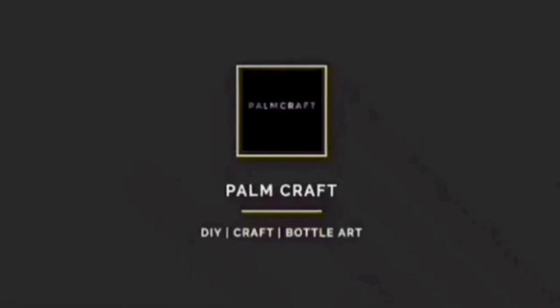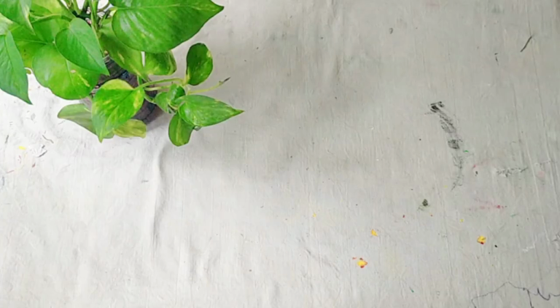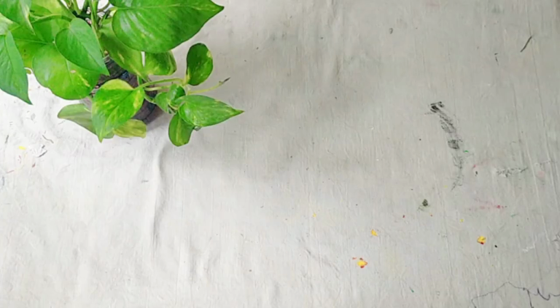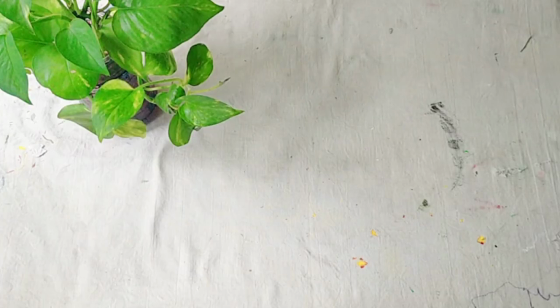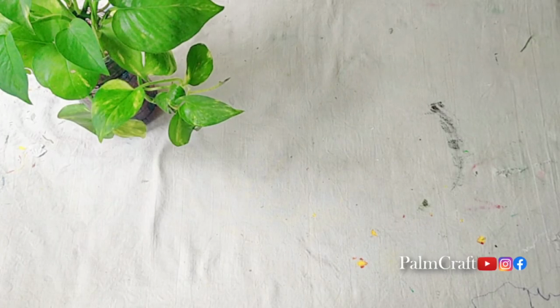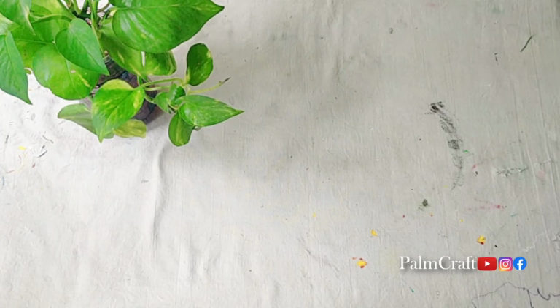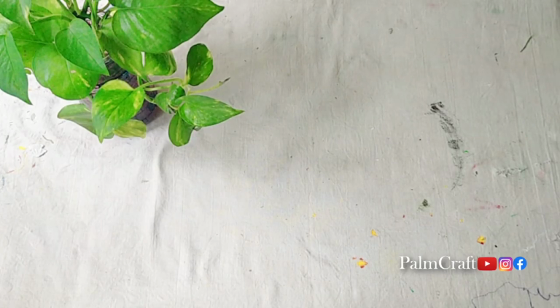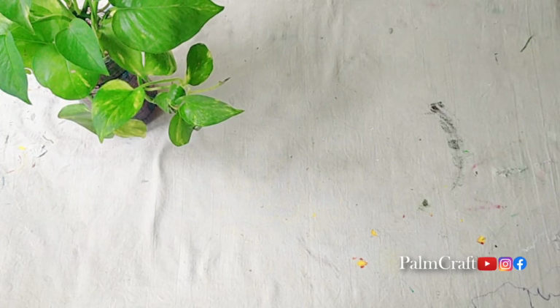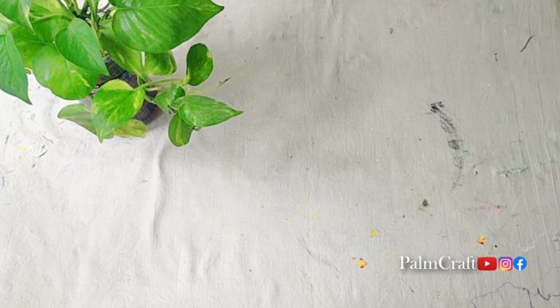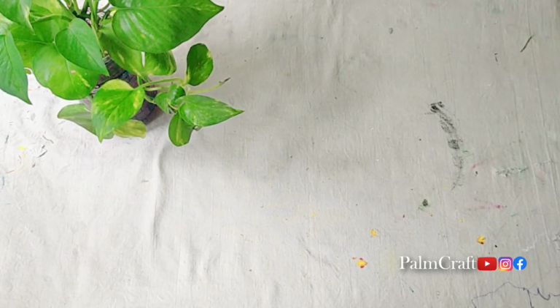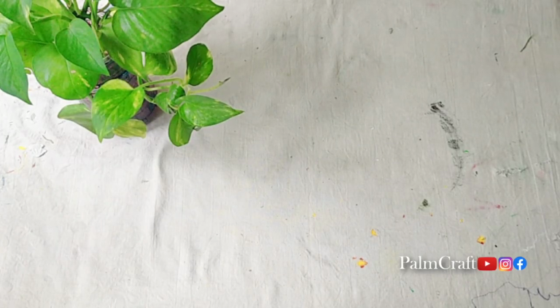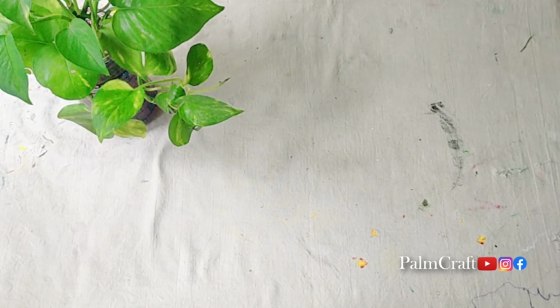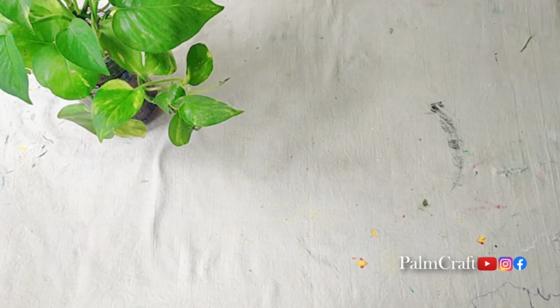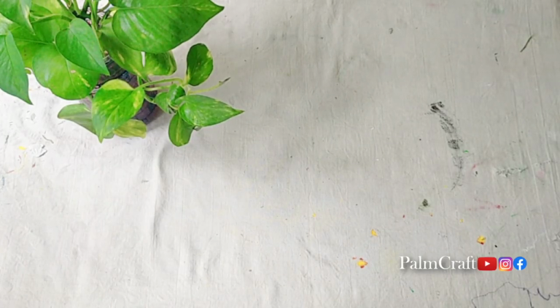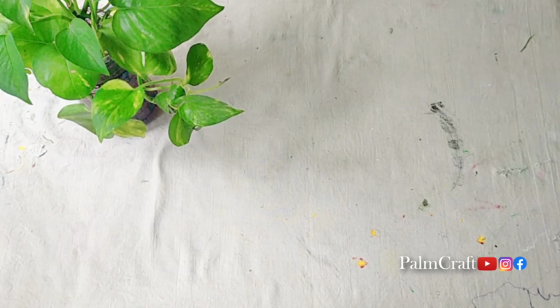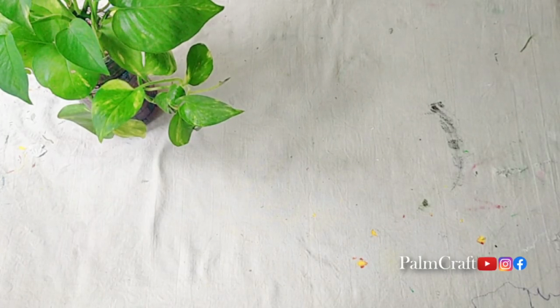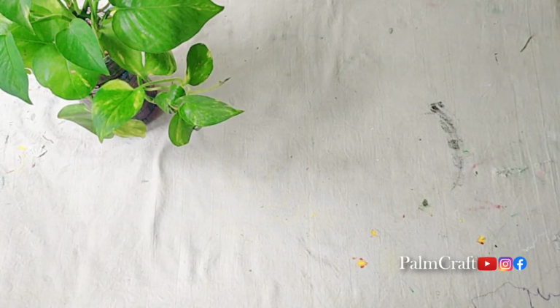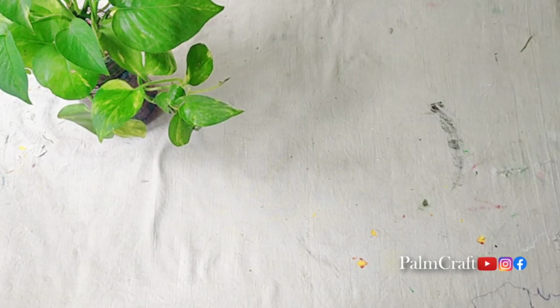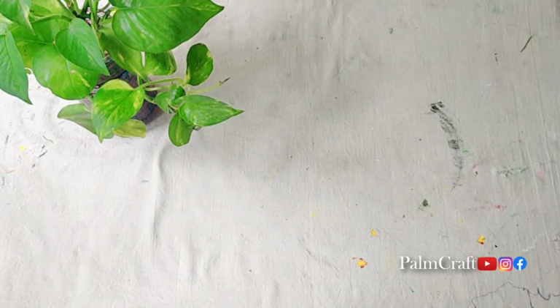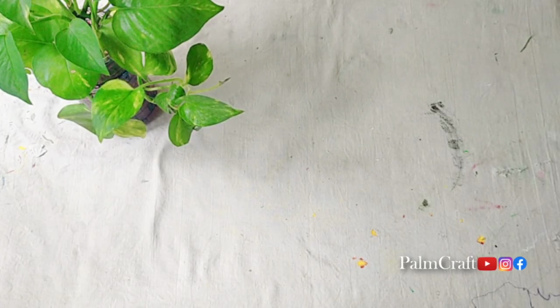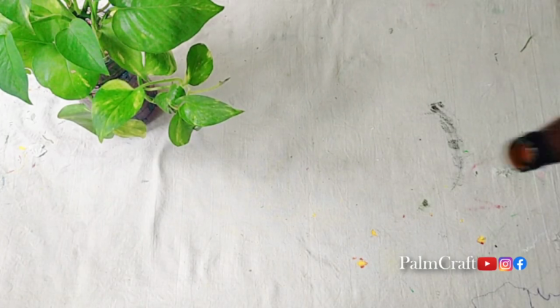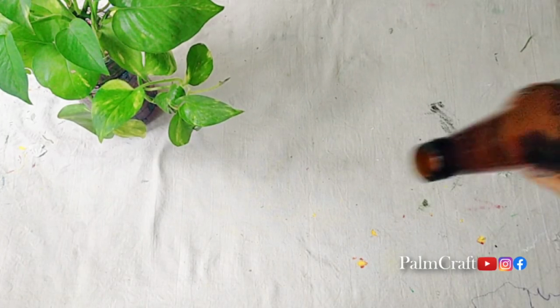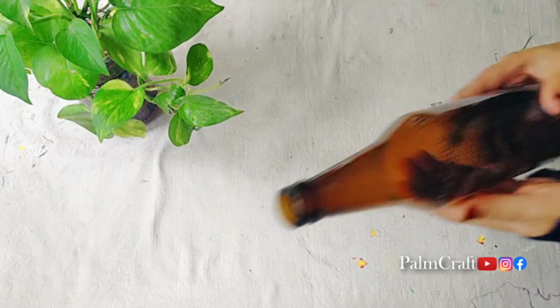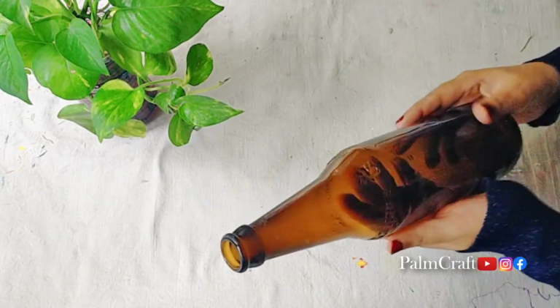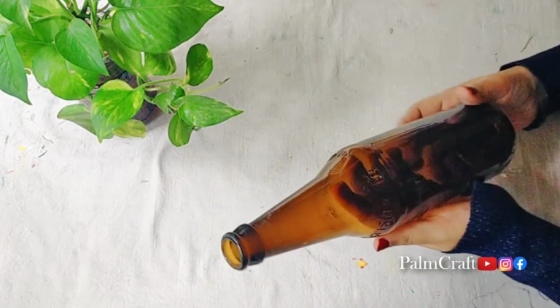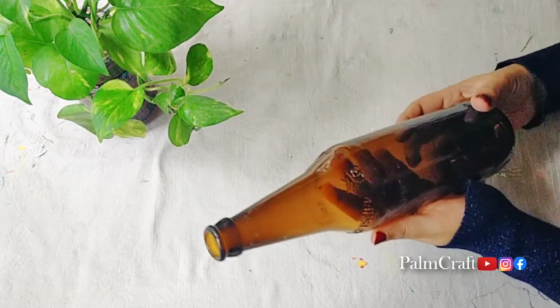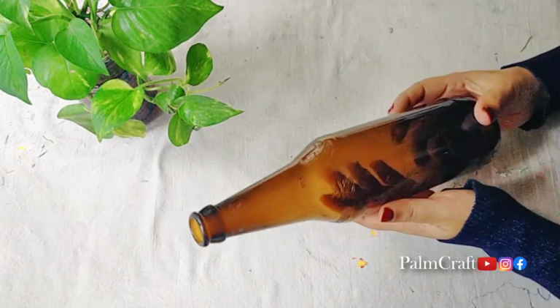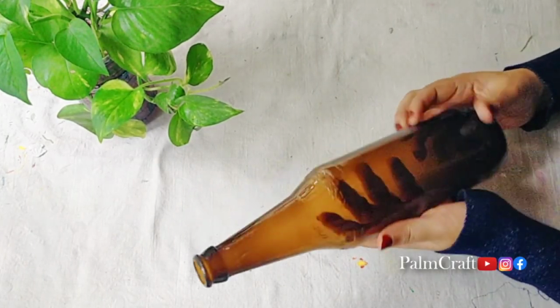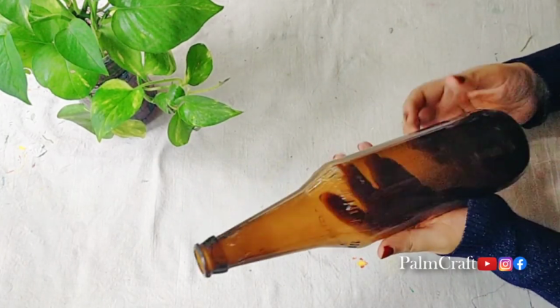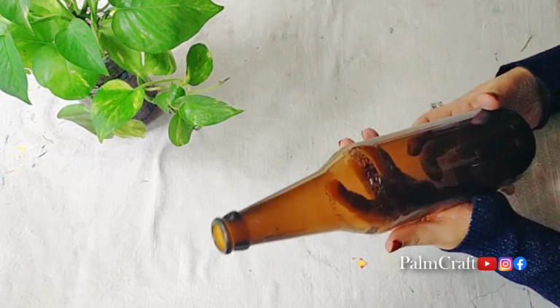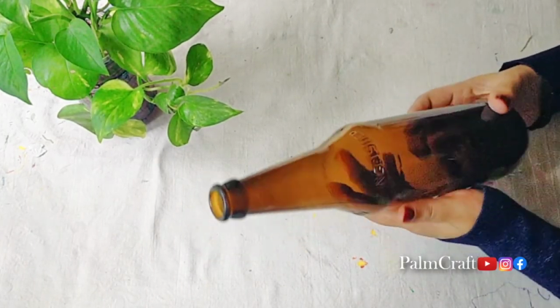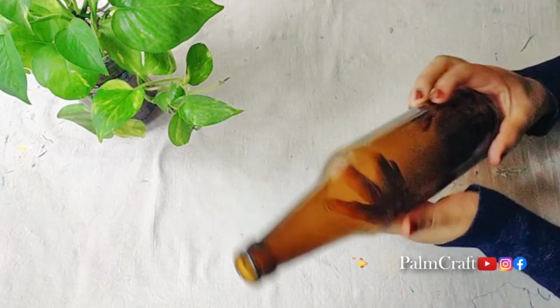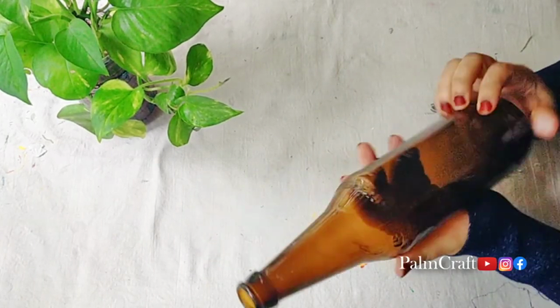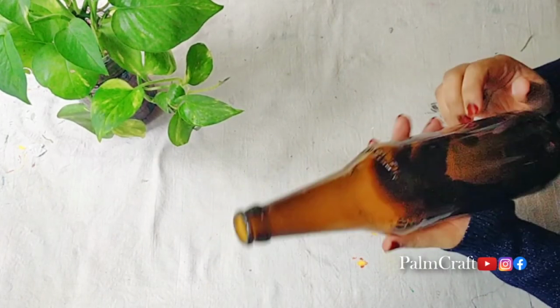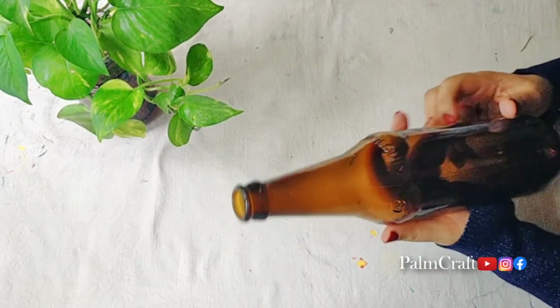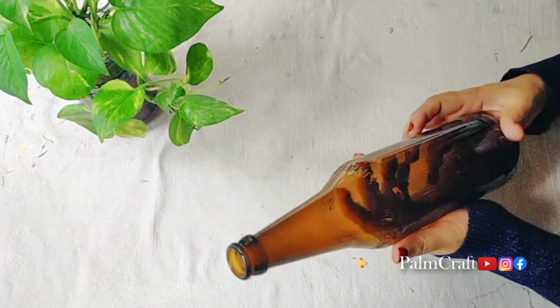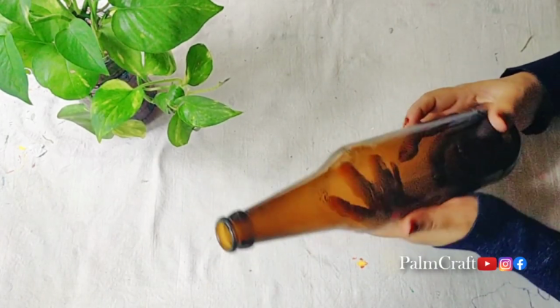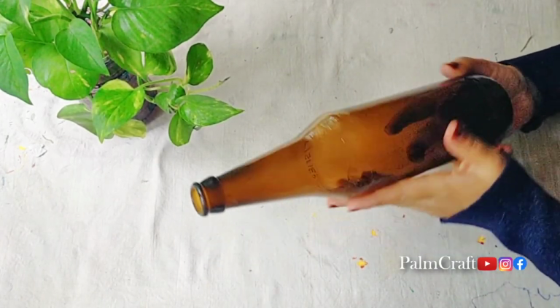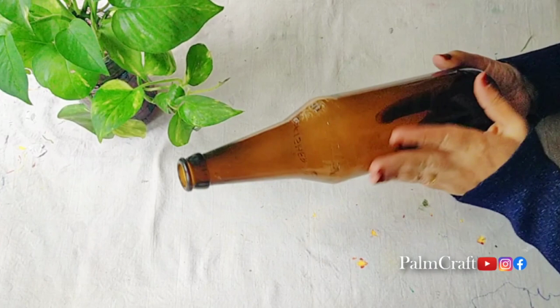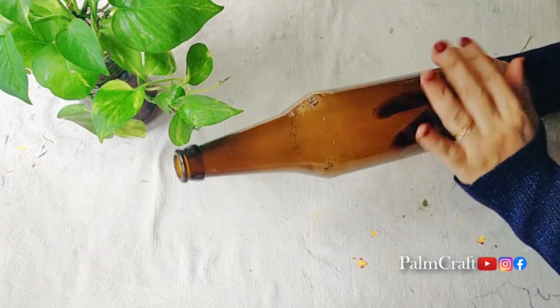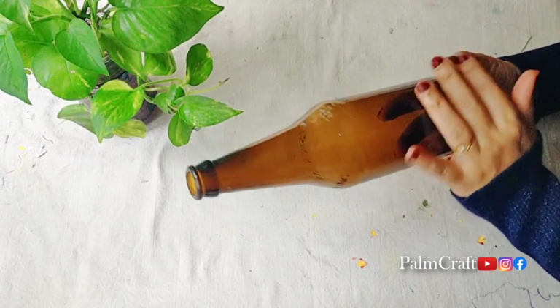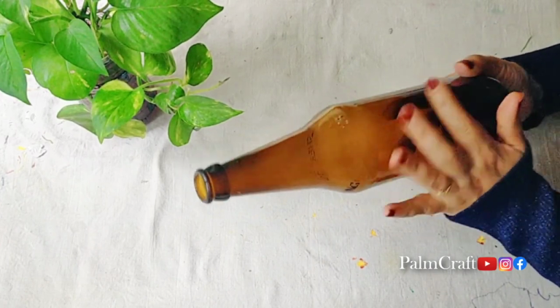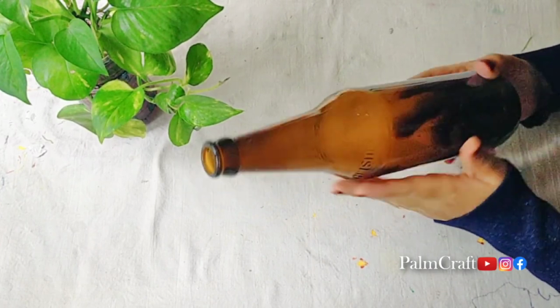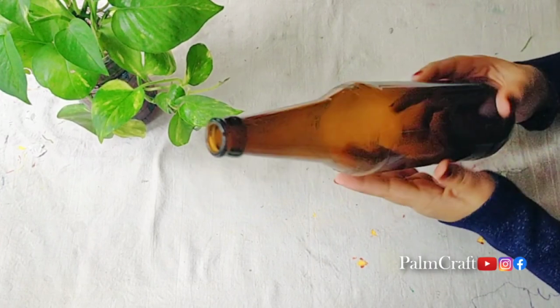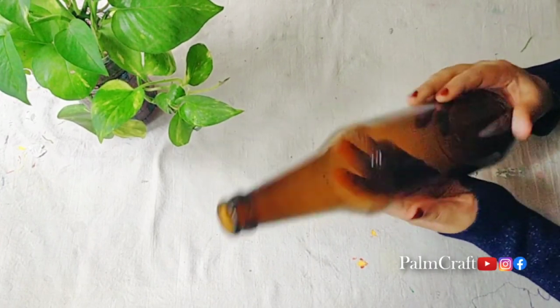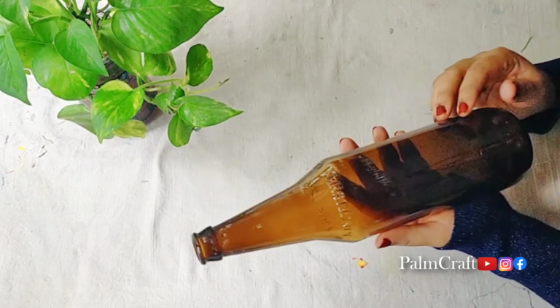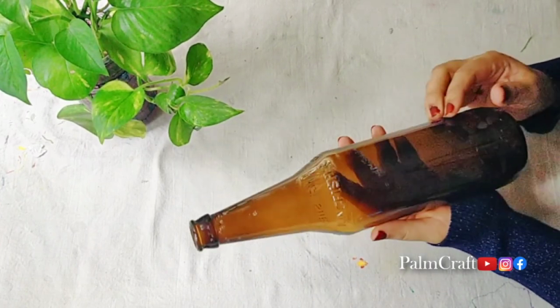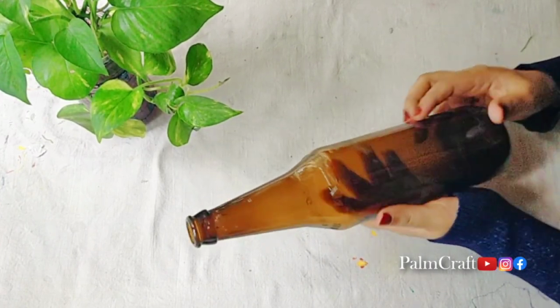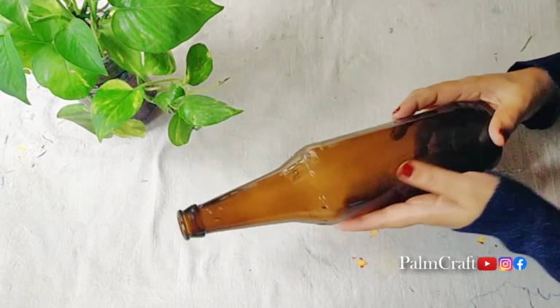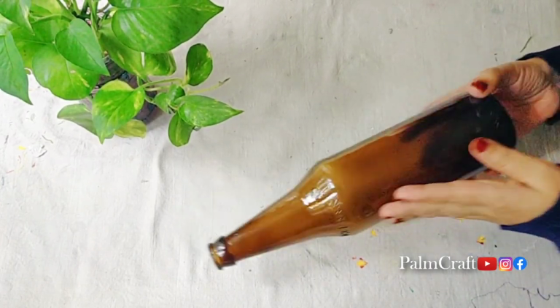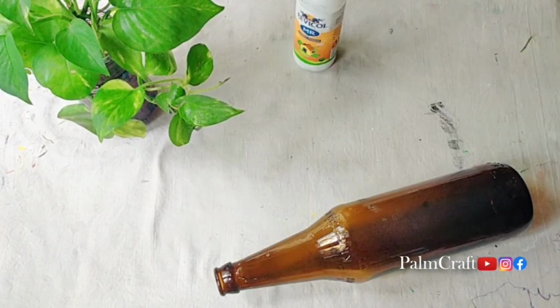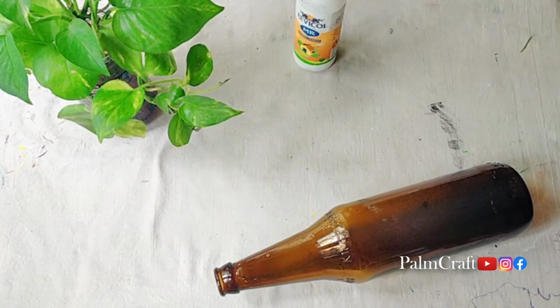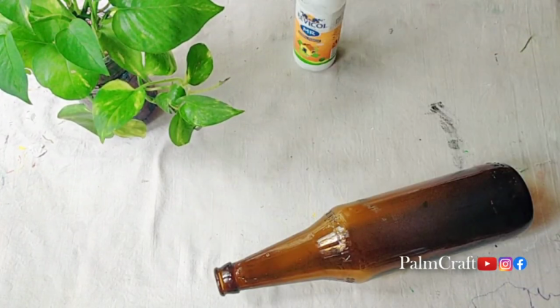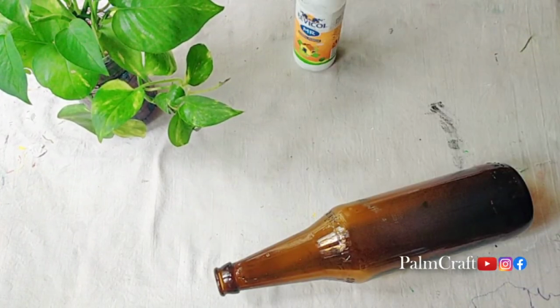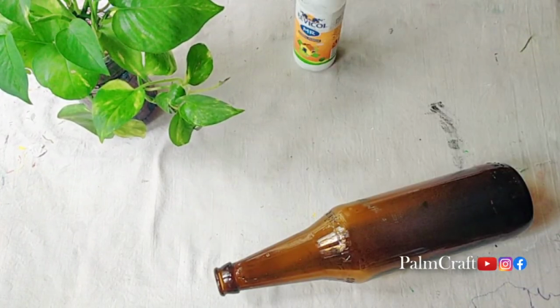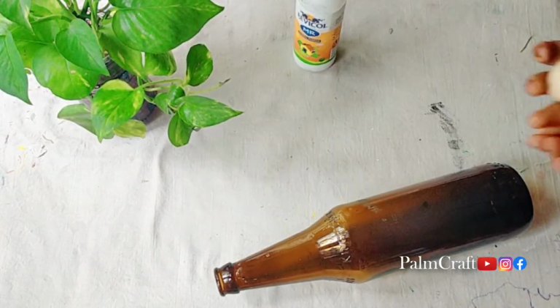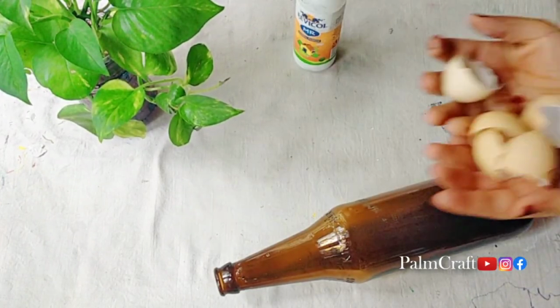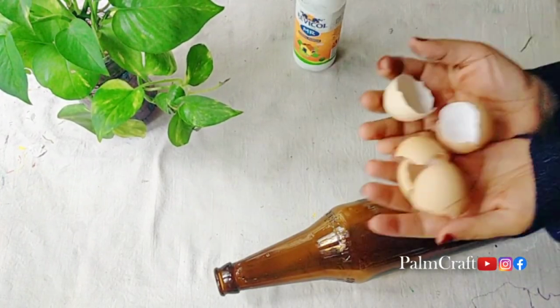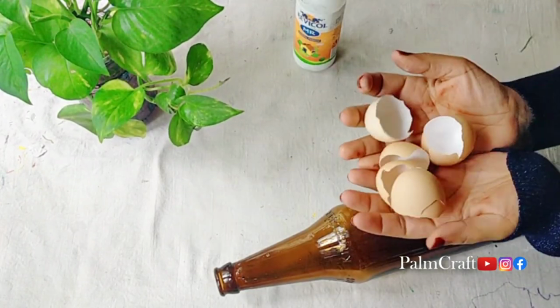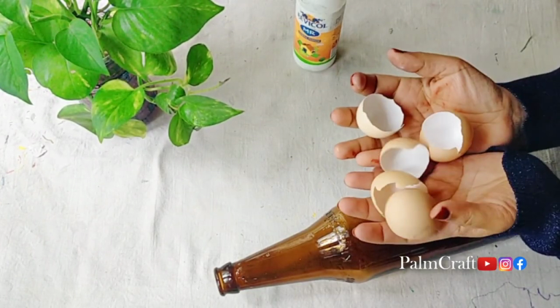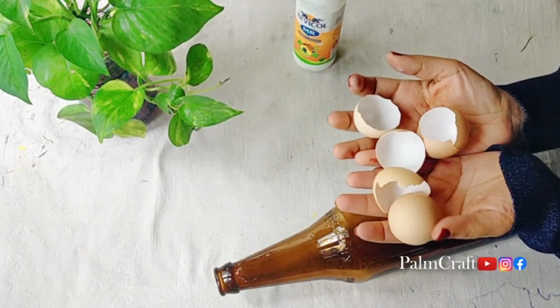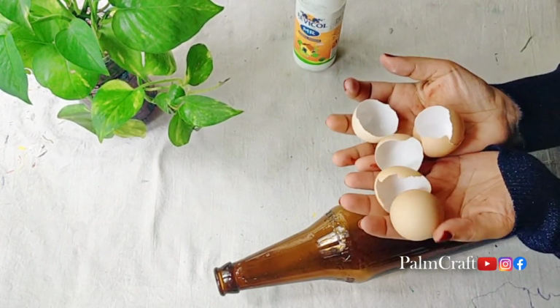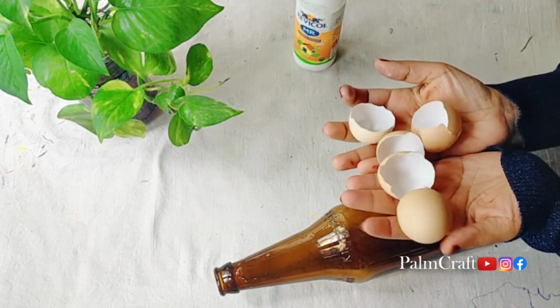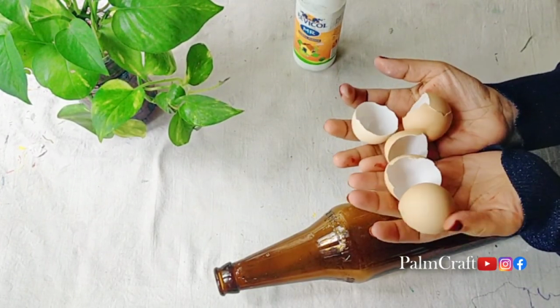Now we are going to make a decorated bottle. You can use a glass bottle or a plastic bottle.